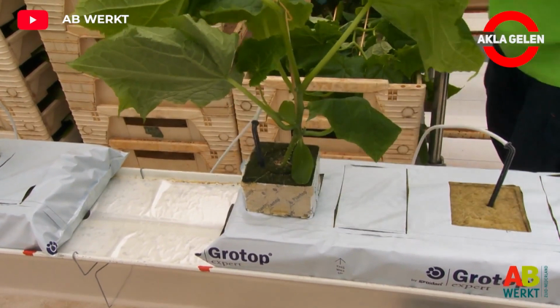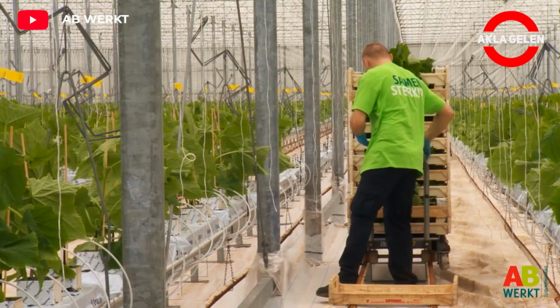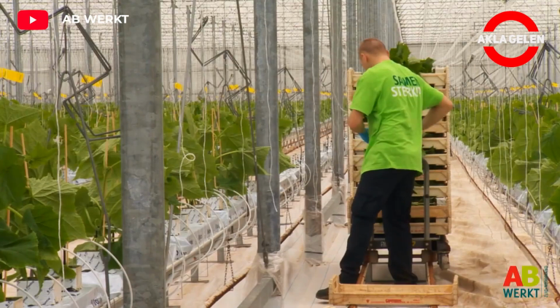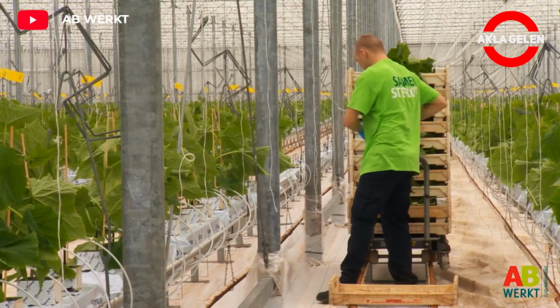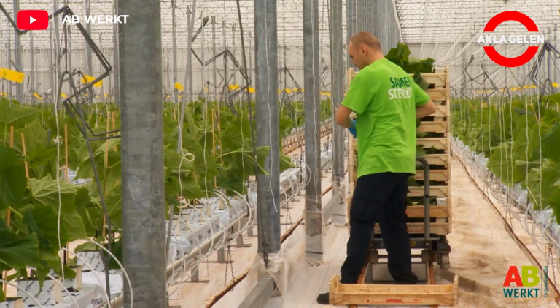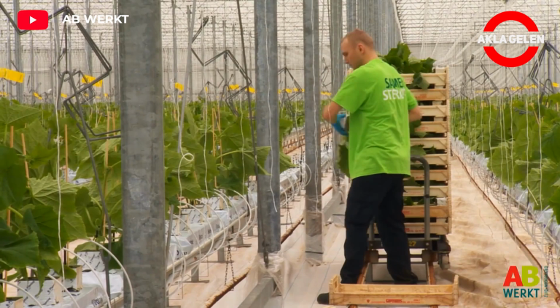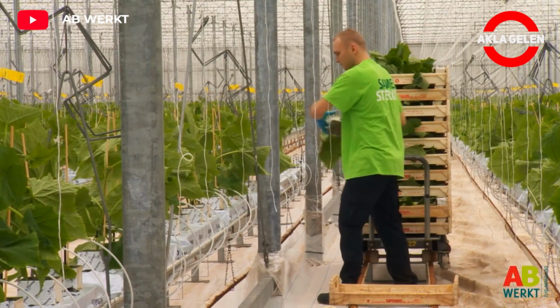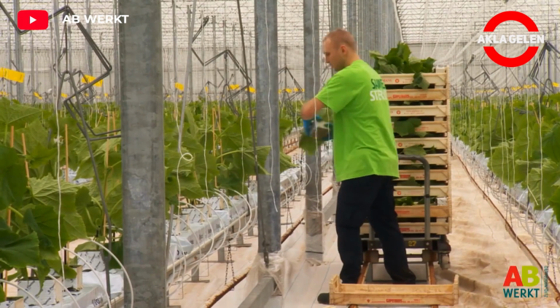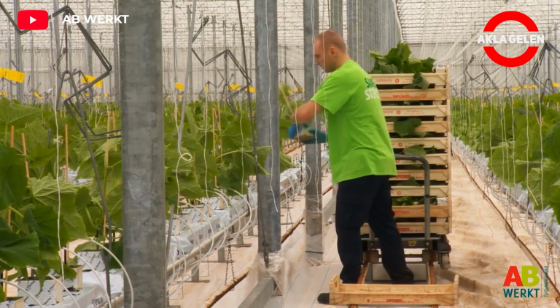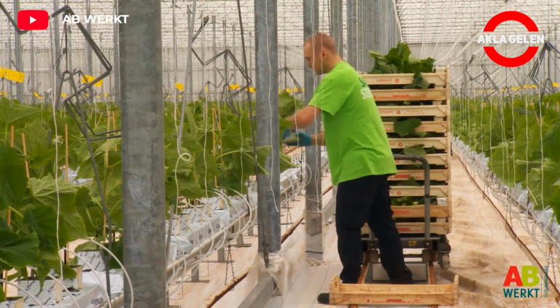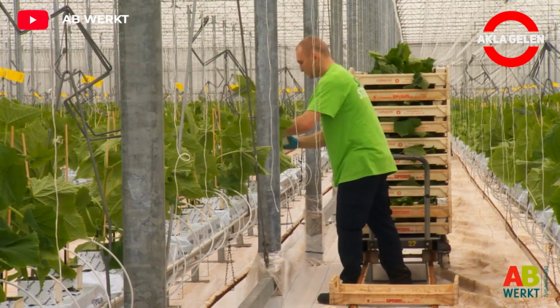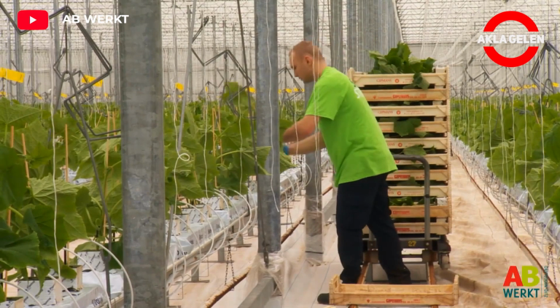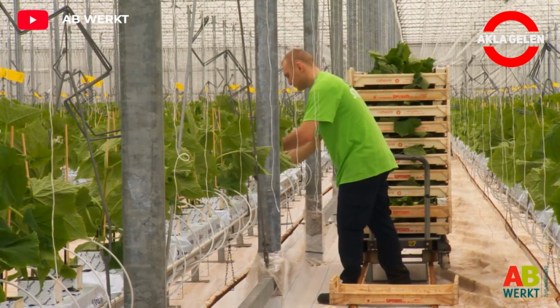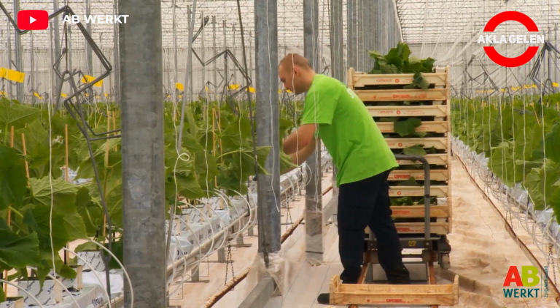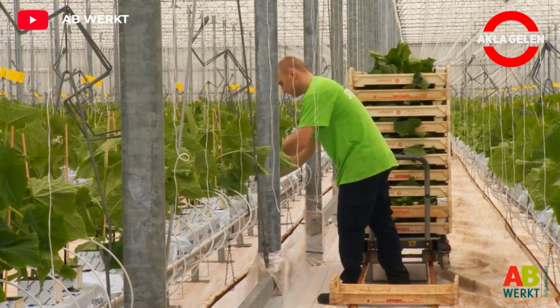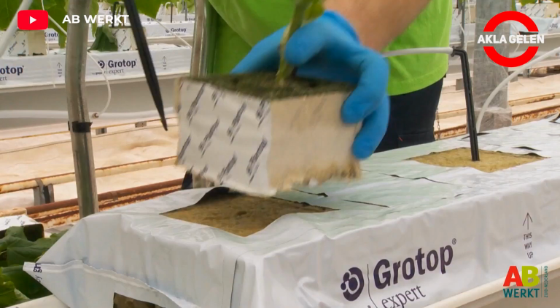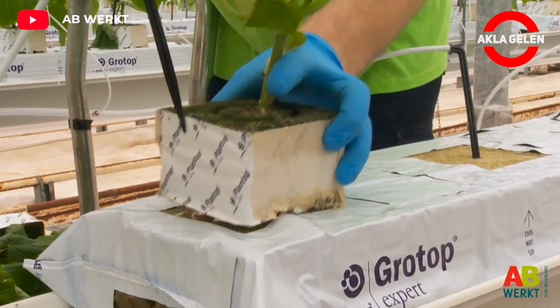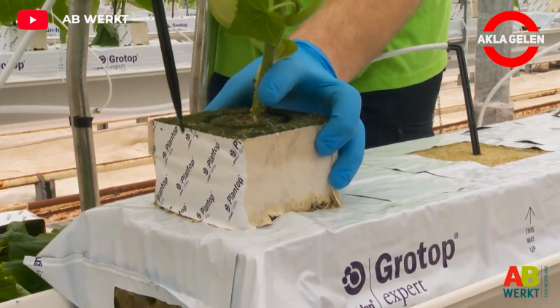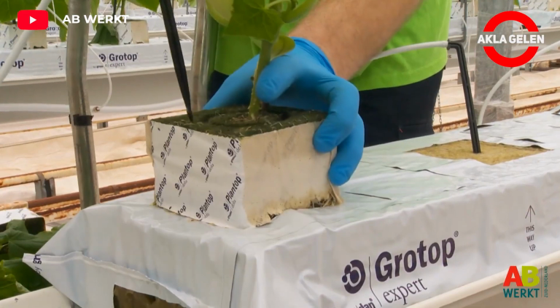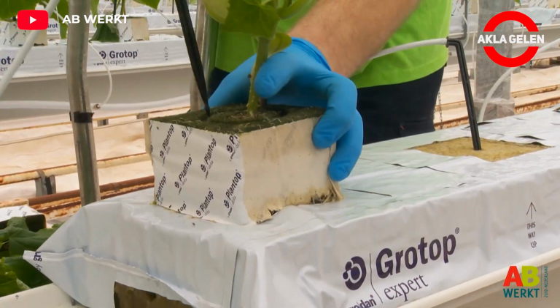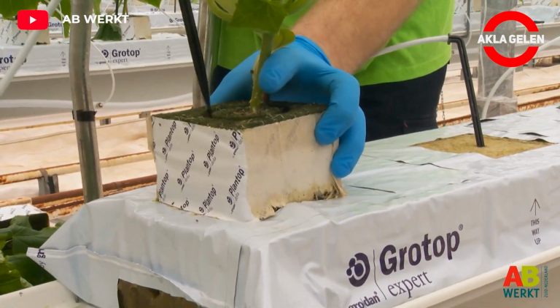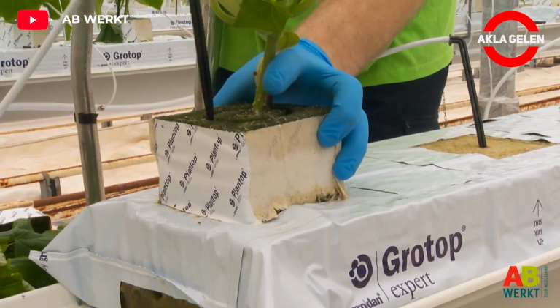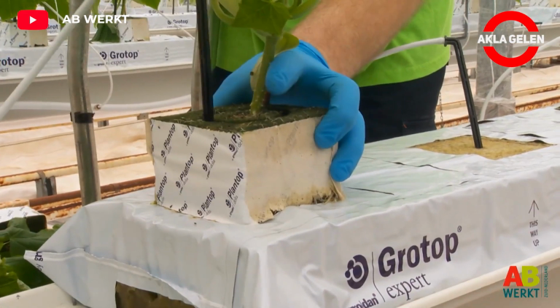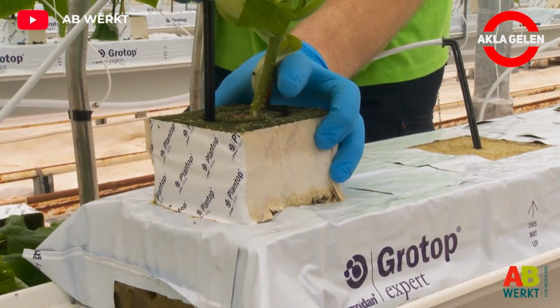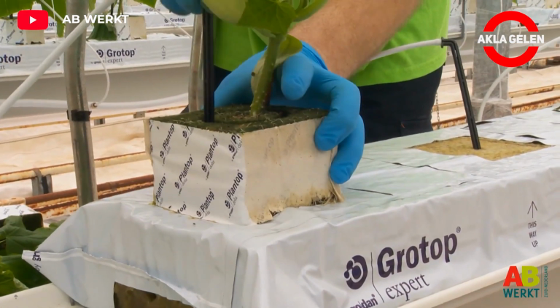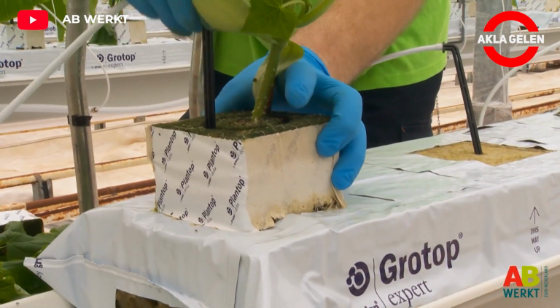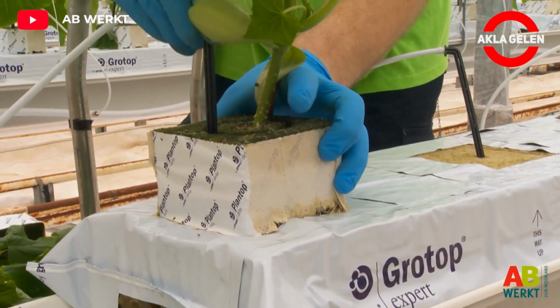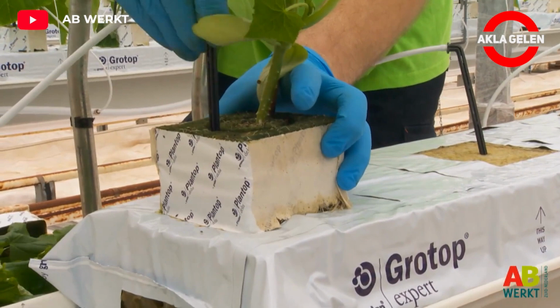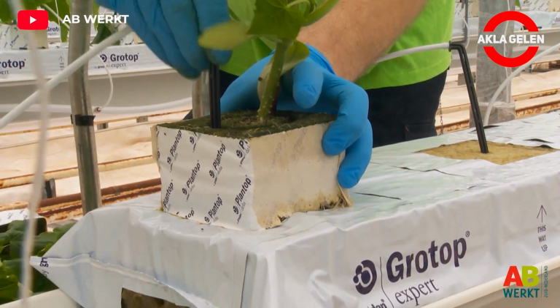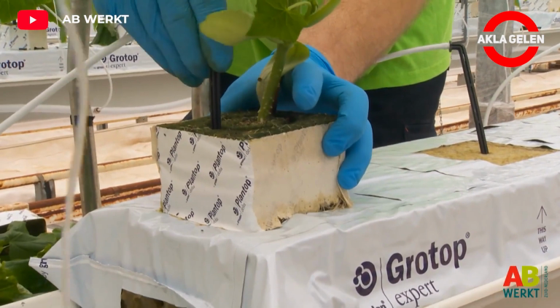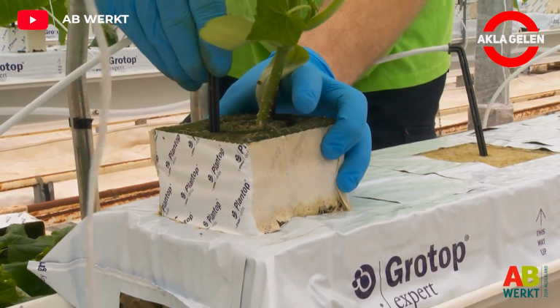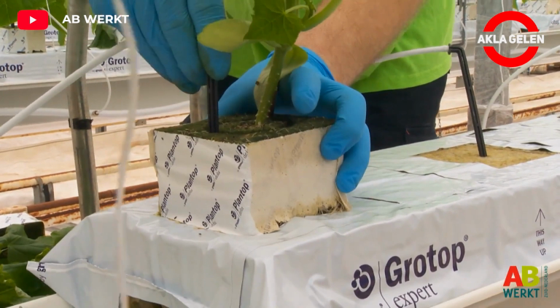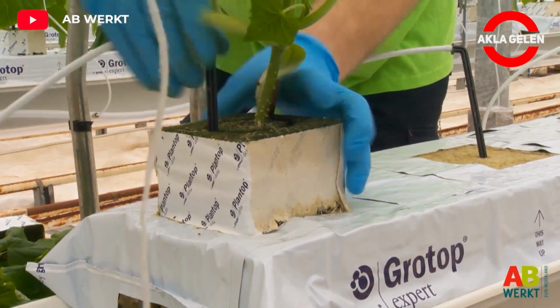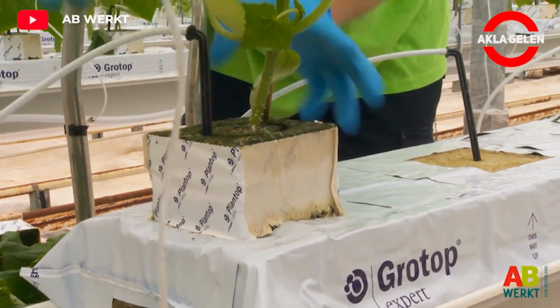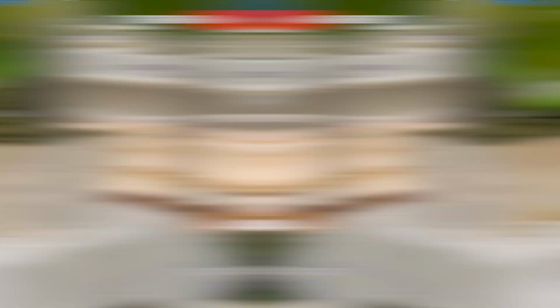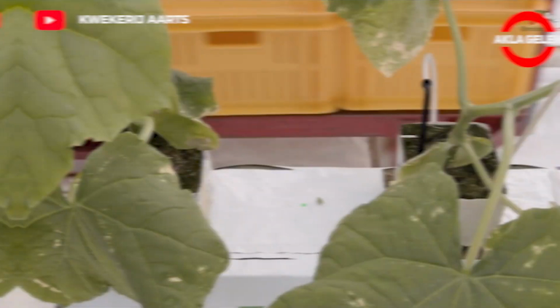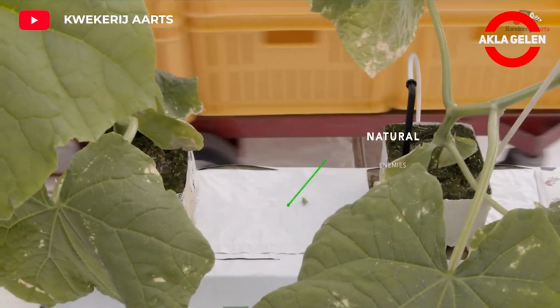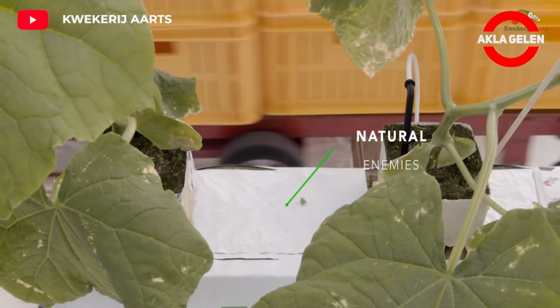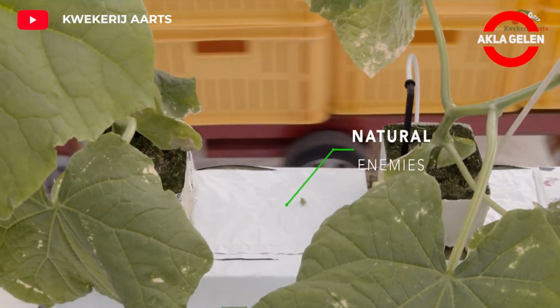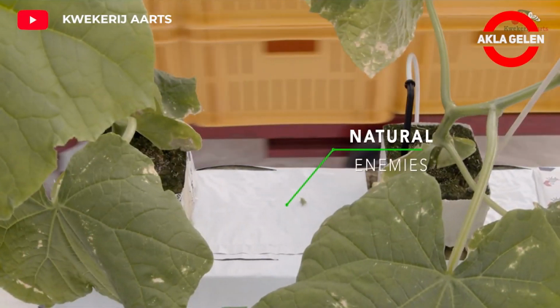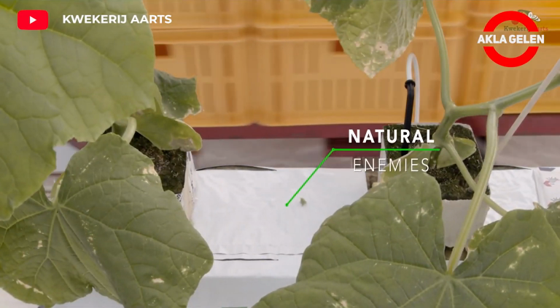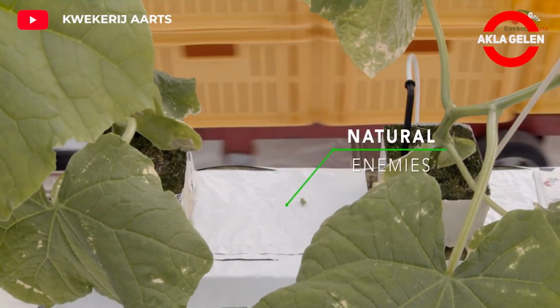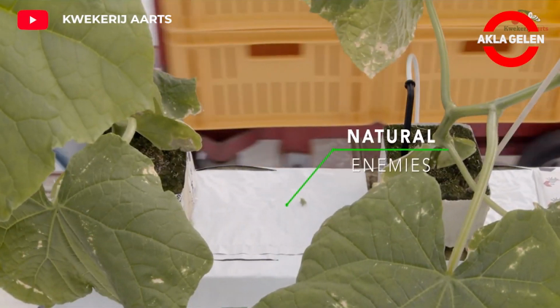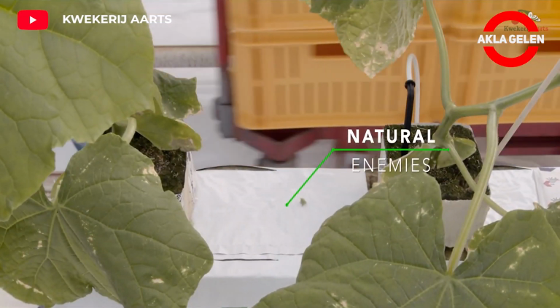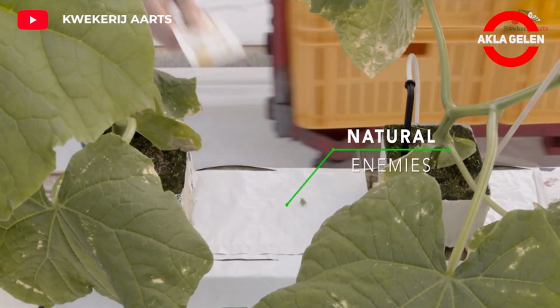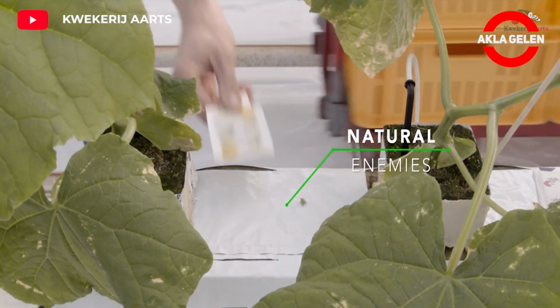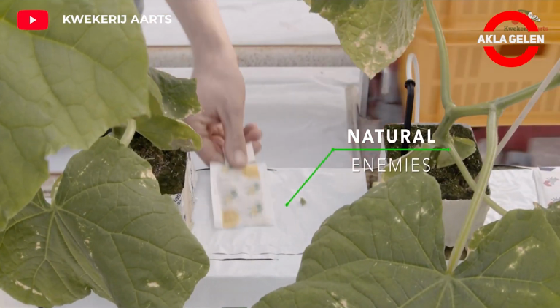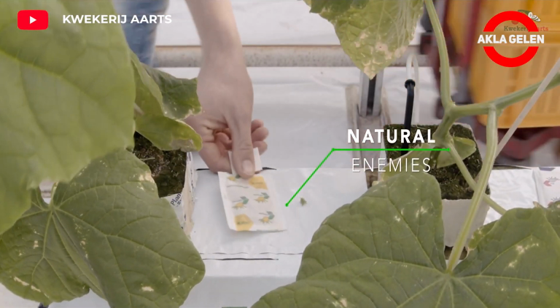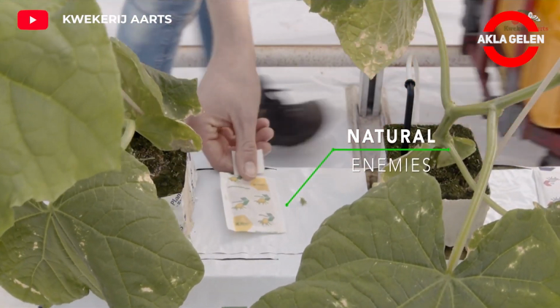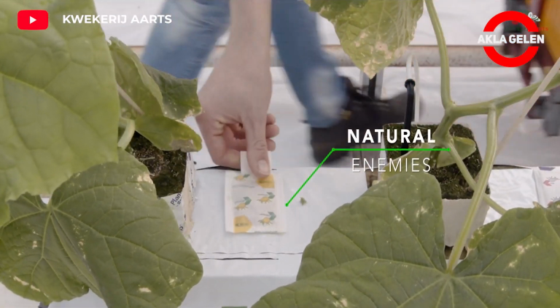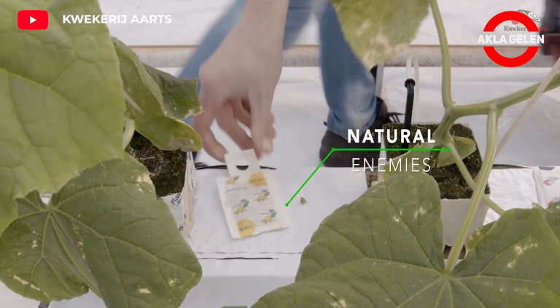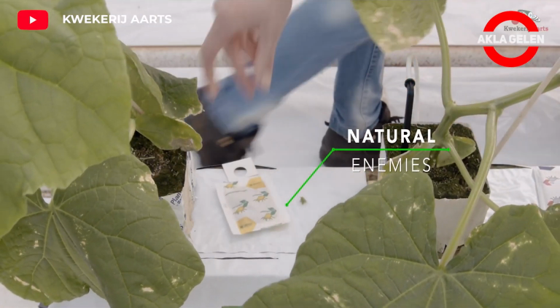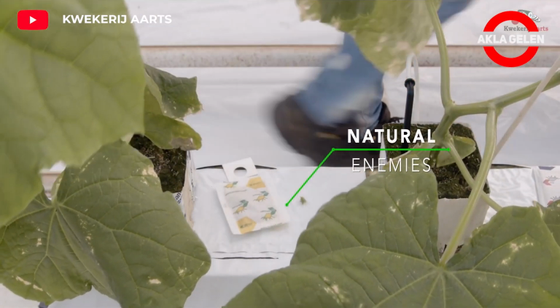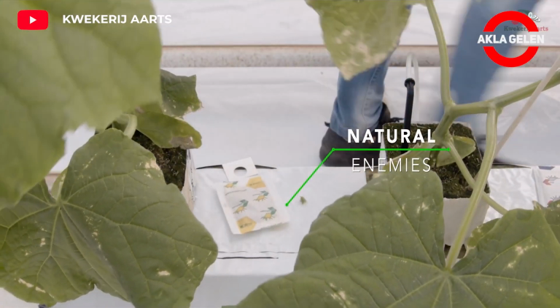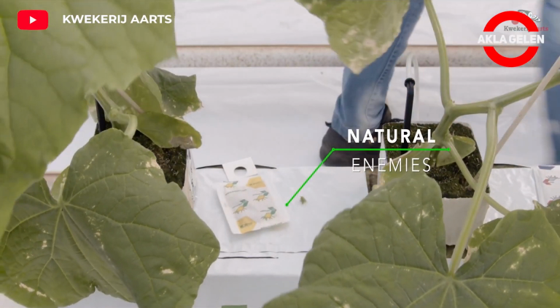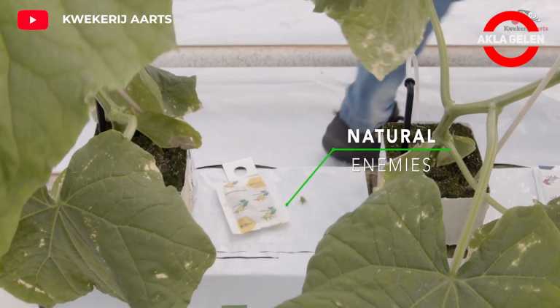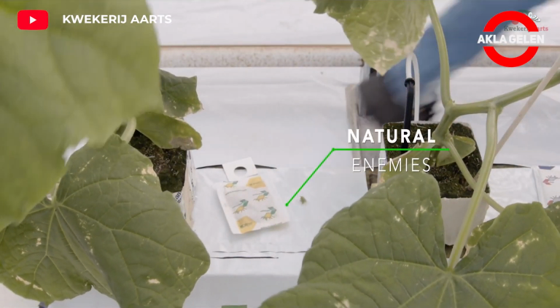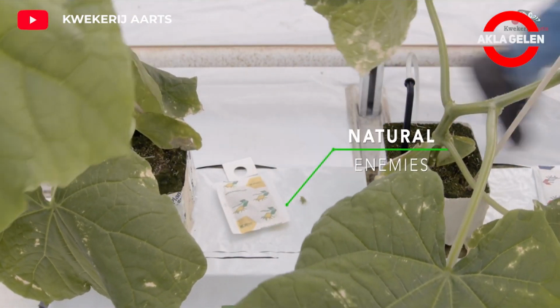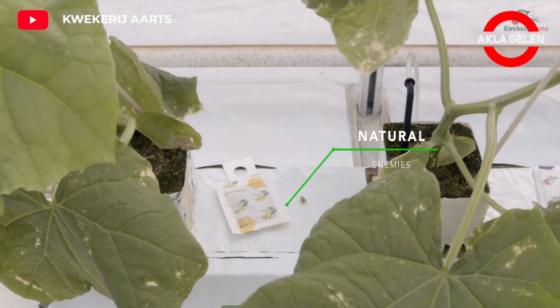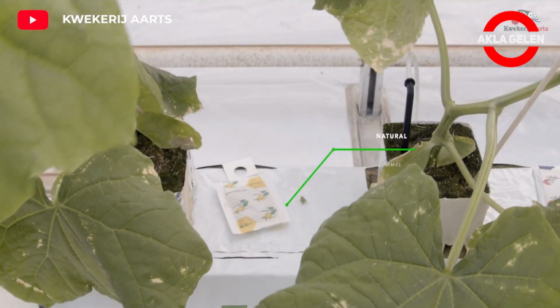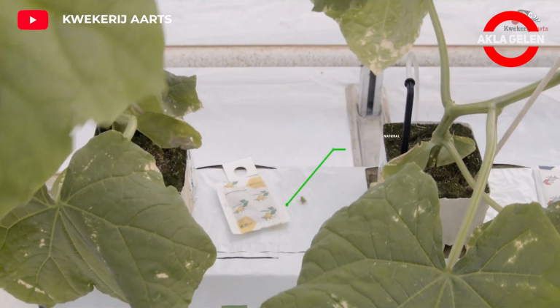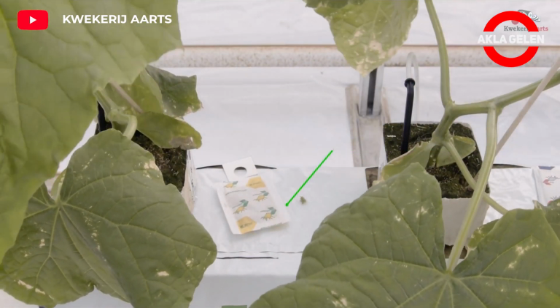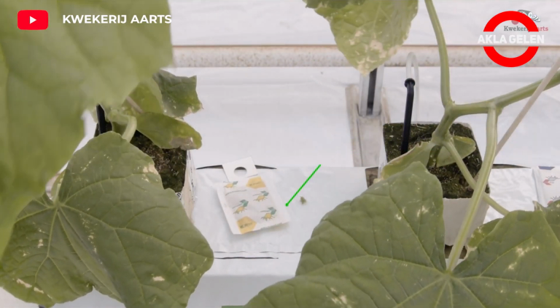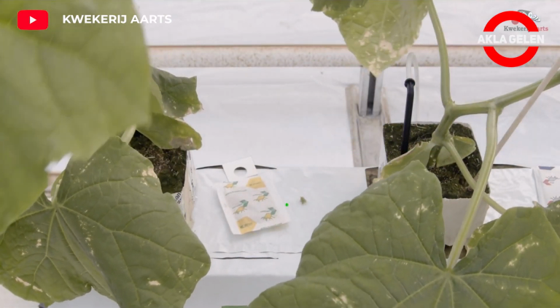Slabs should be watered regularly. Irrigation frequency and duration should be adjusted according to the weather and the growth stage of the cucumbers.